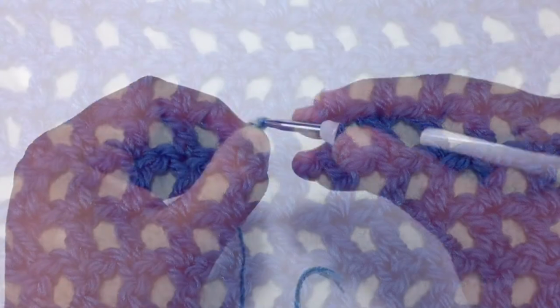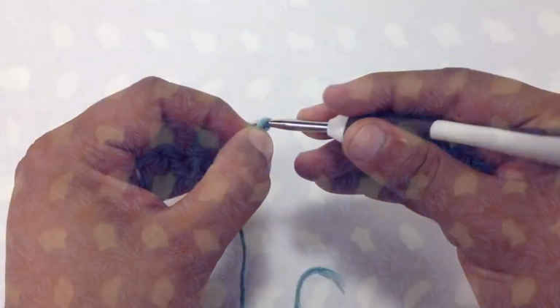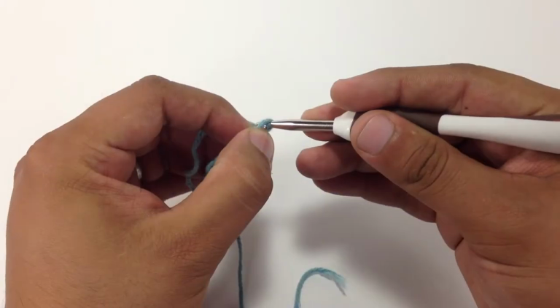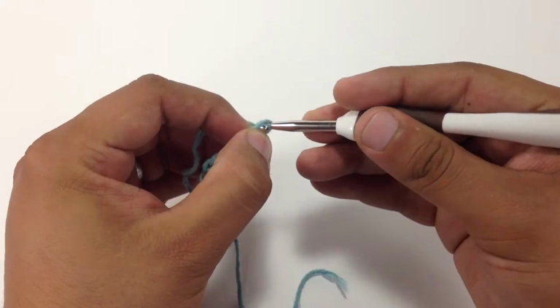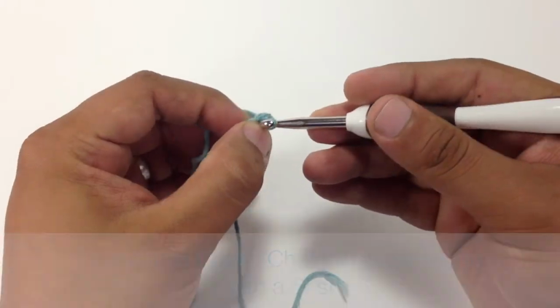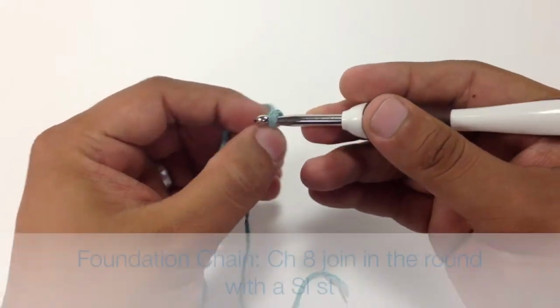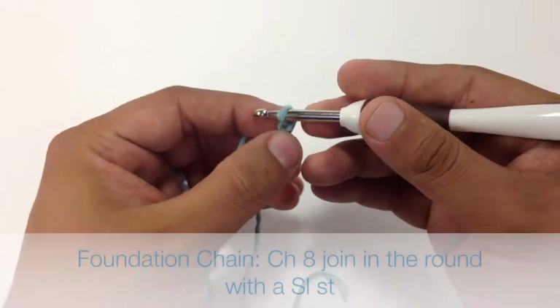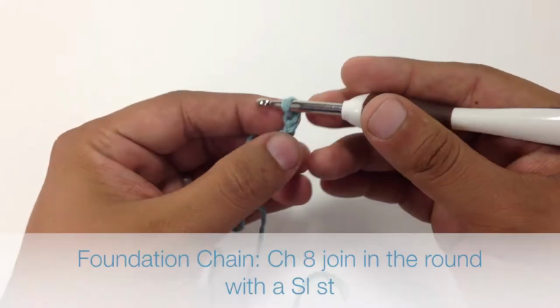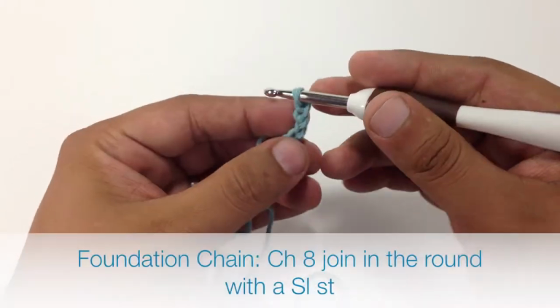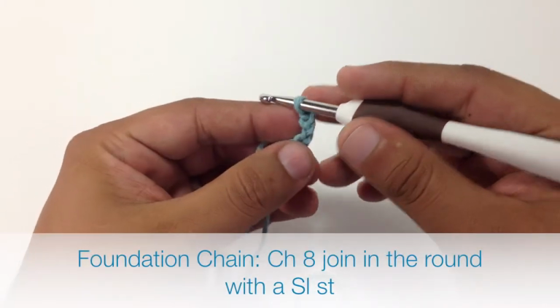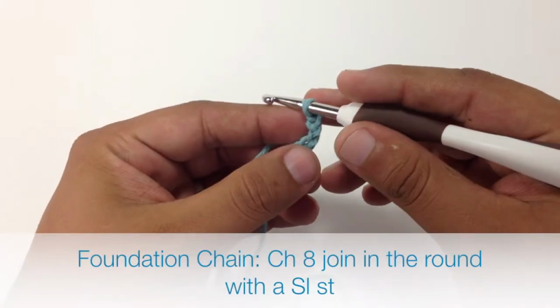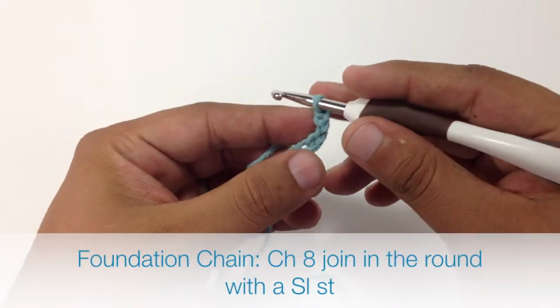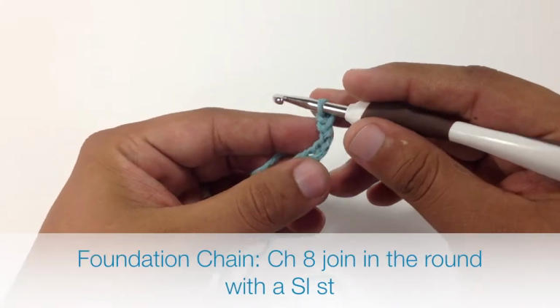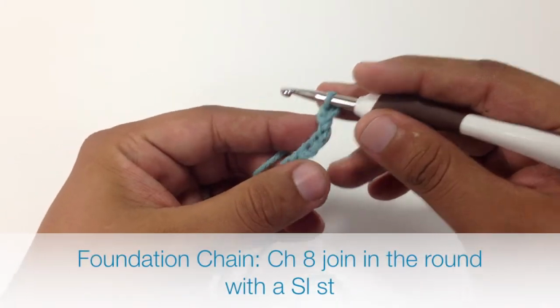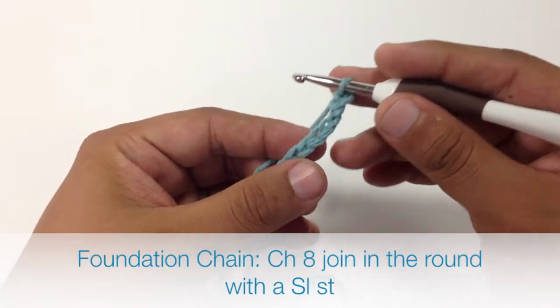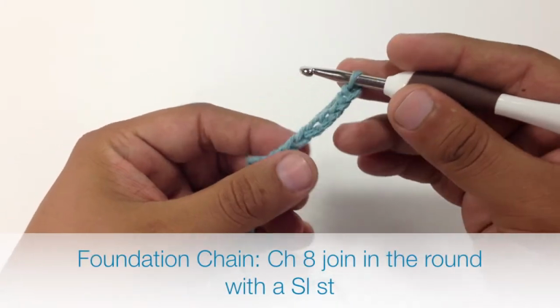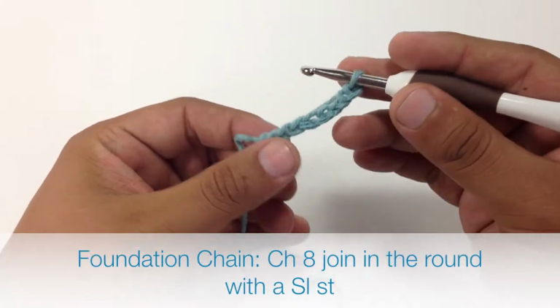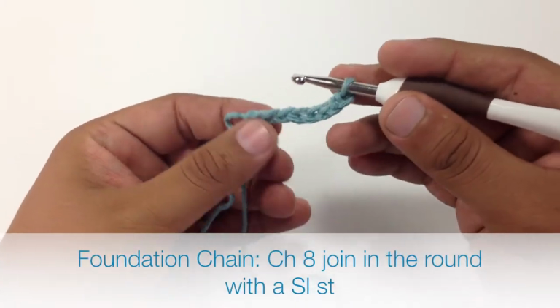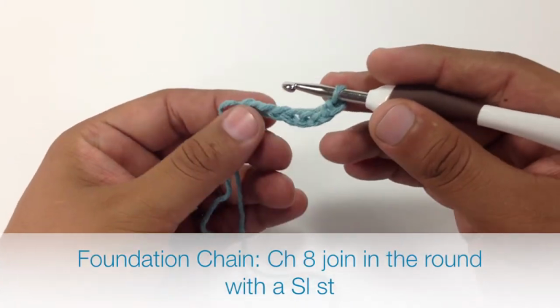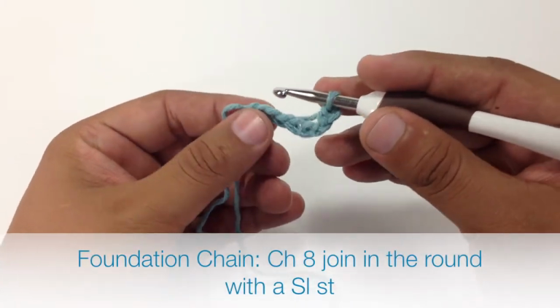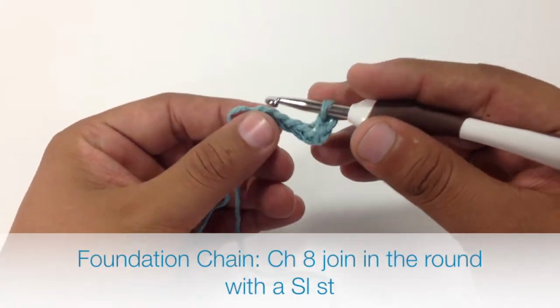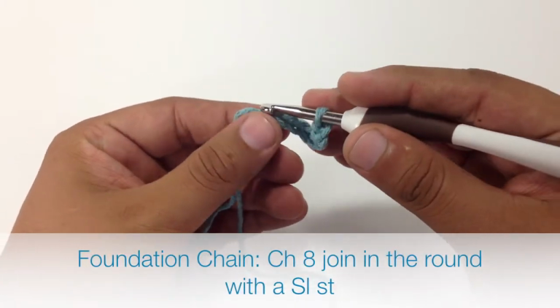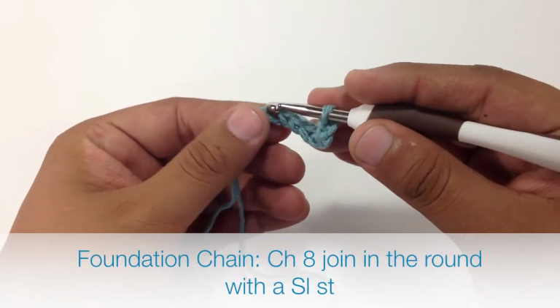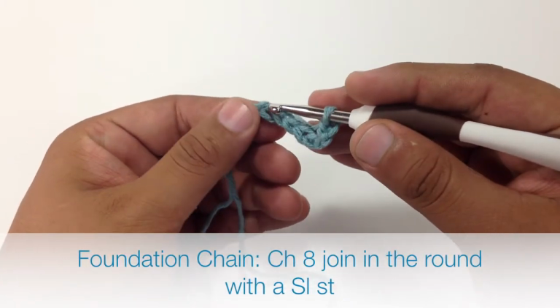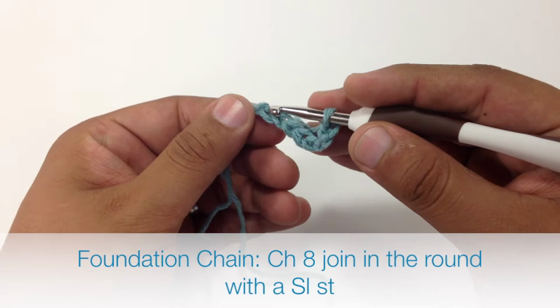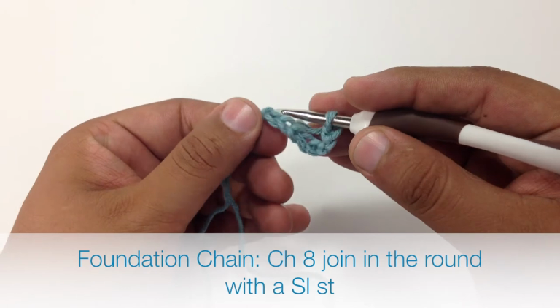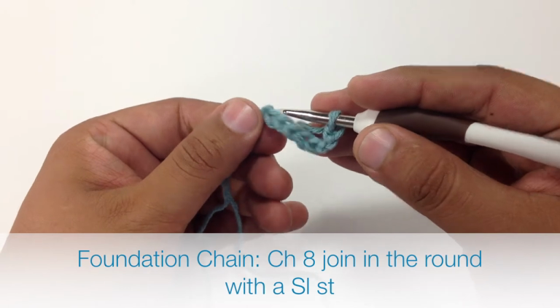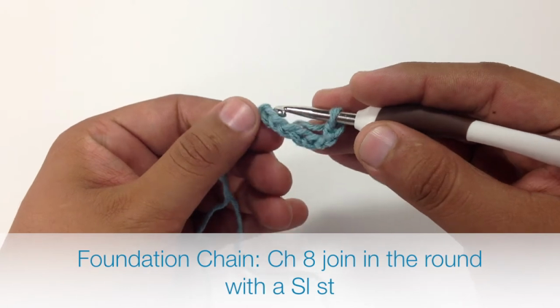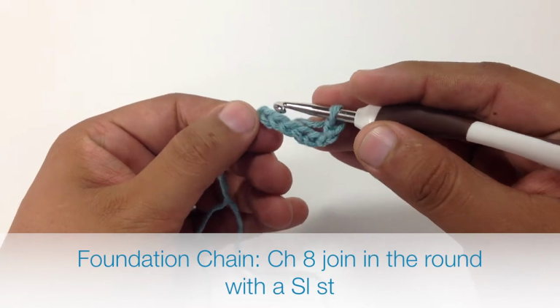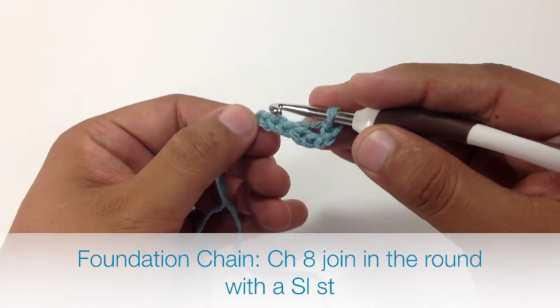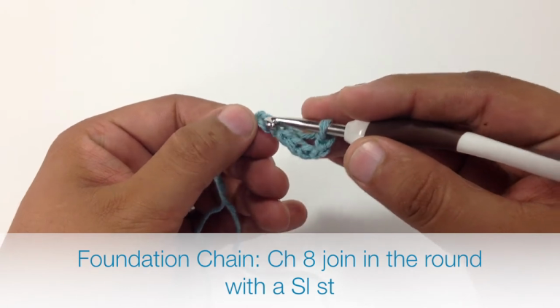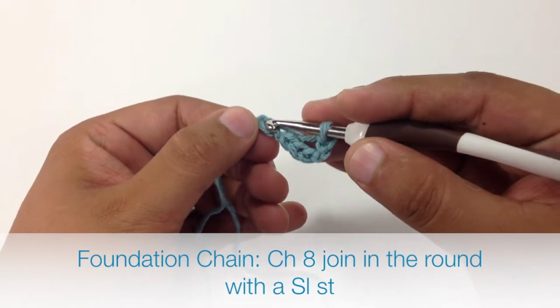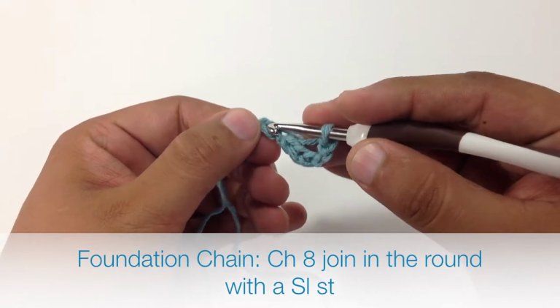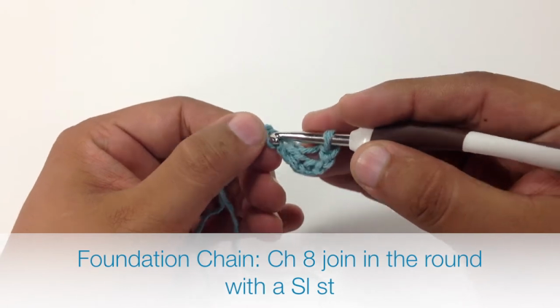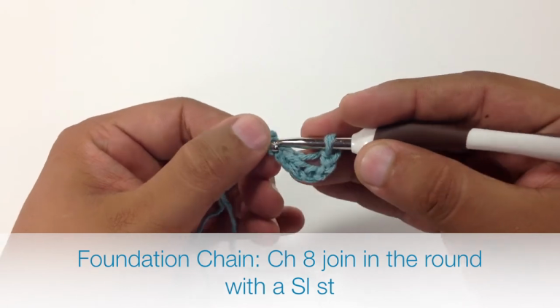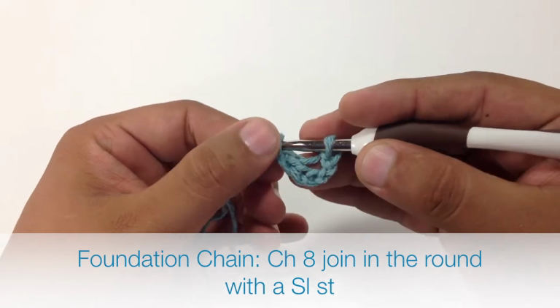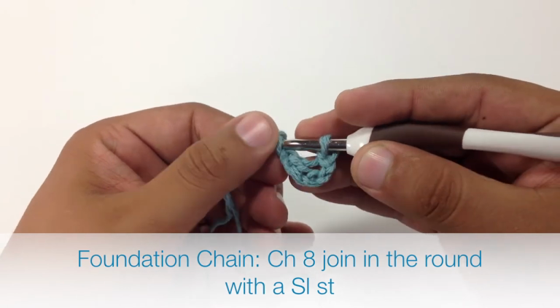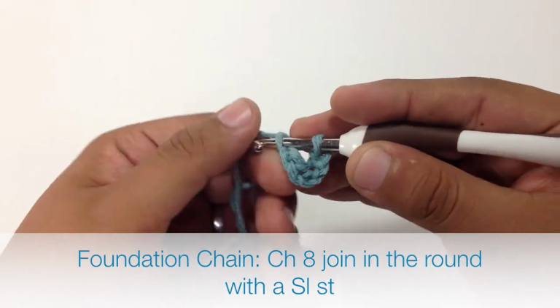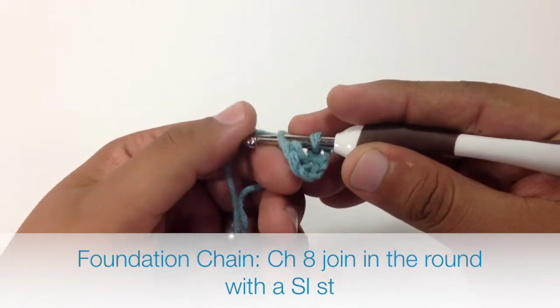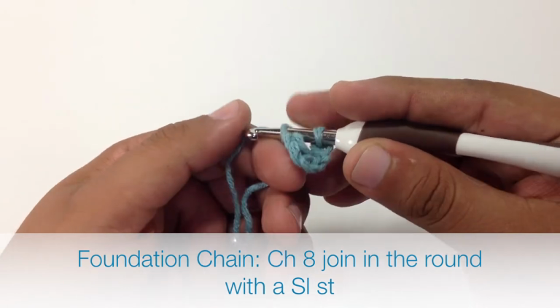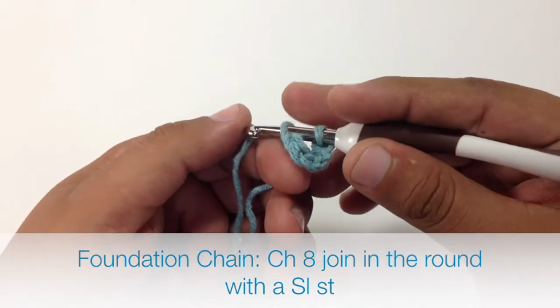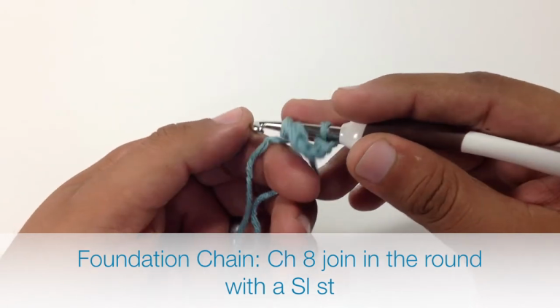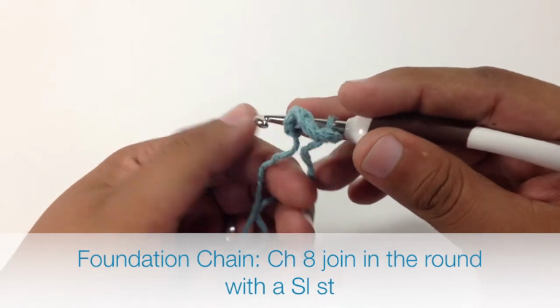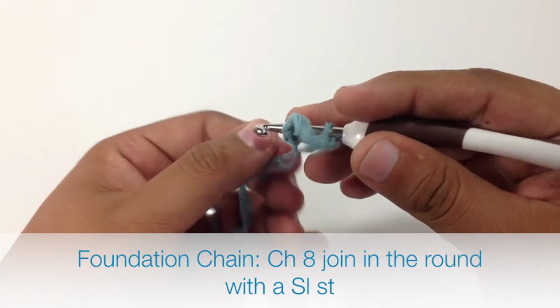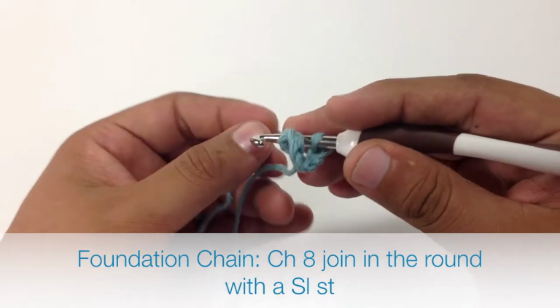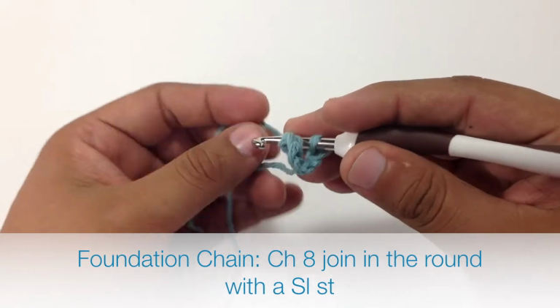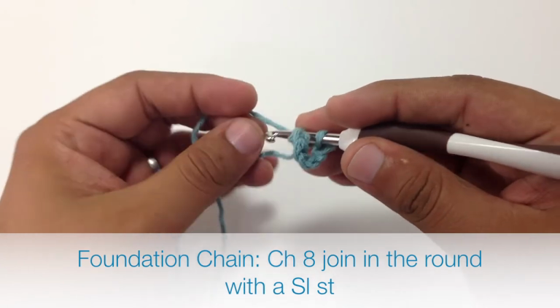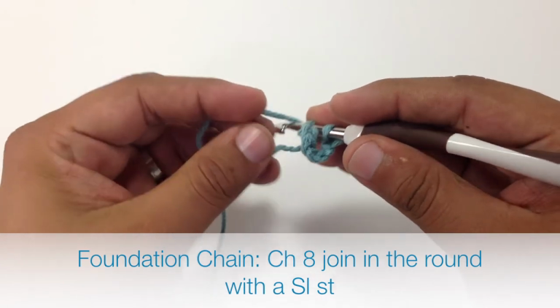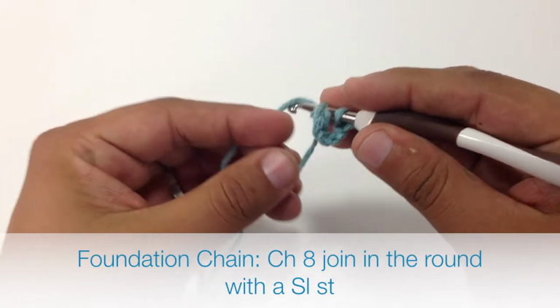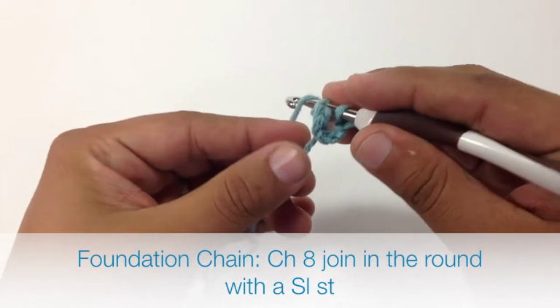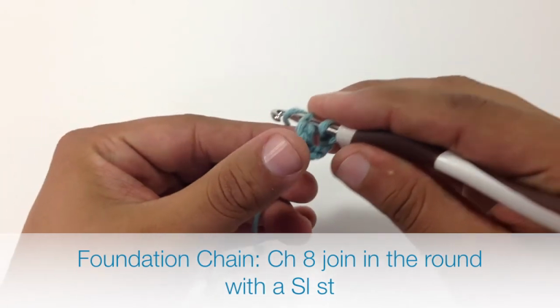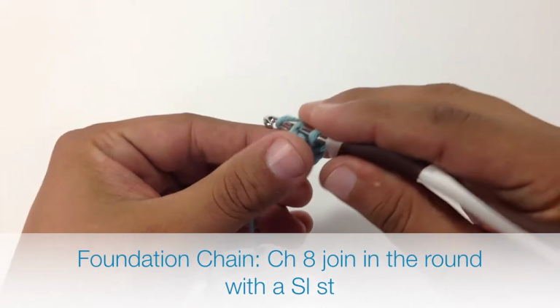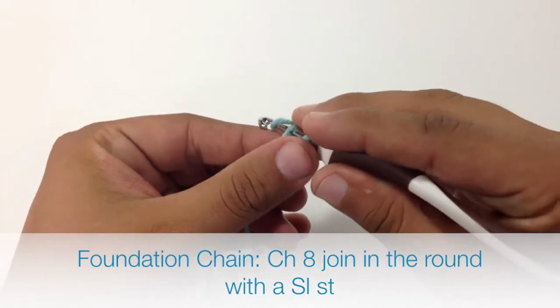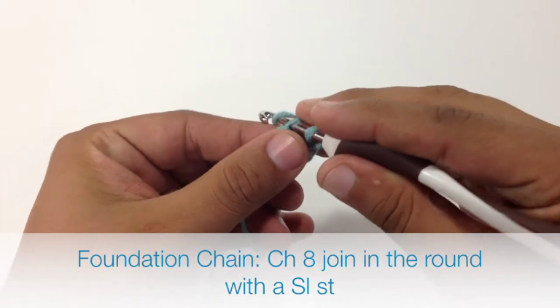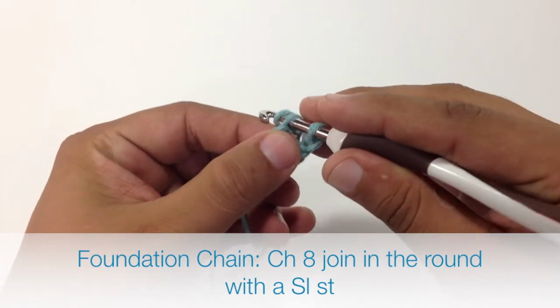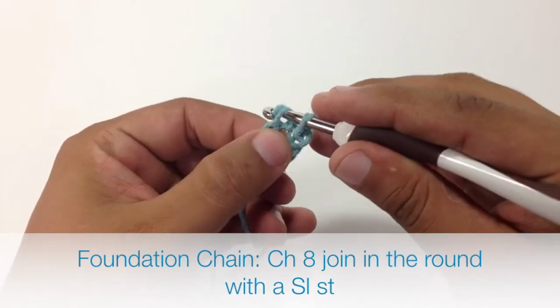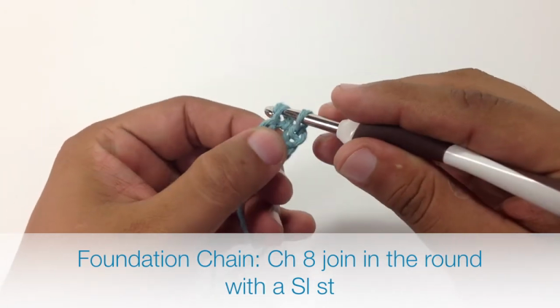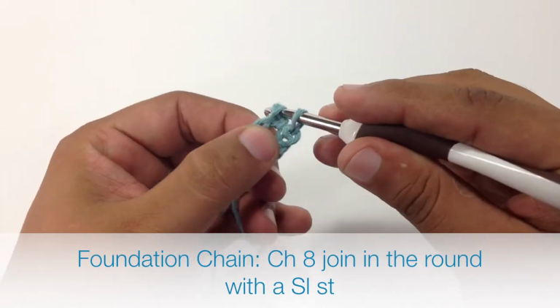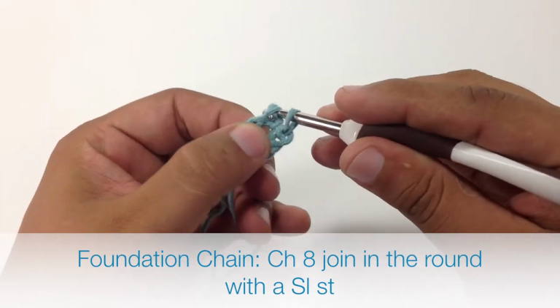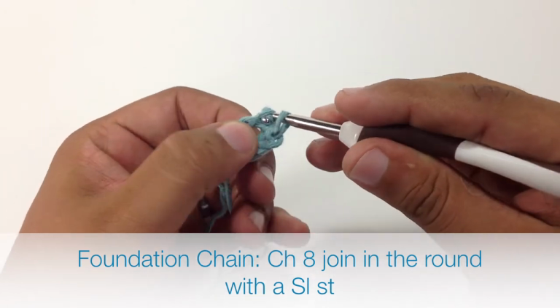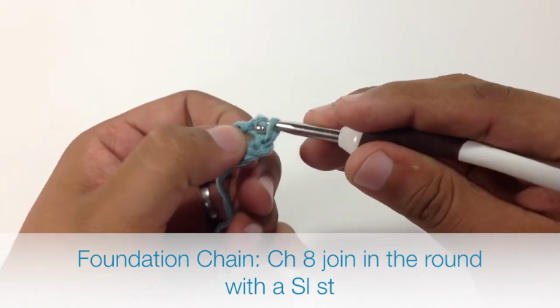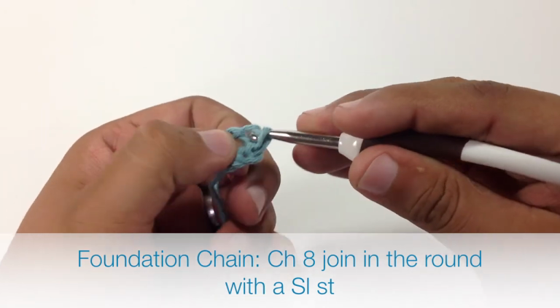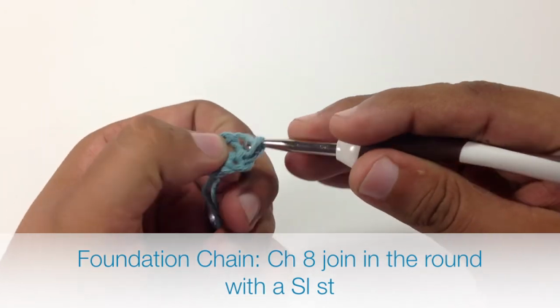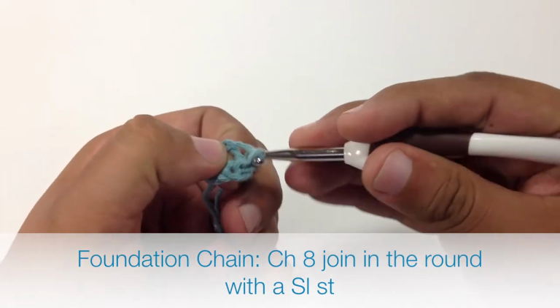To begin this stitch you must create a foundation chain of 8, and then join it in the round with a slip stitch.